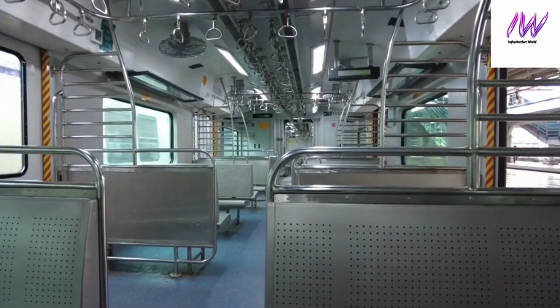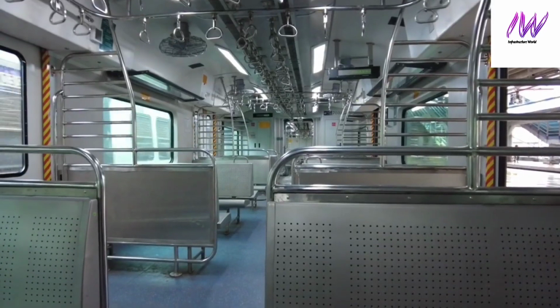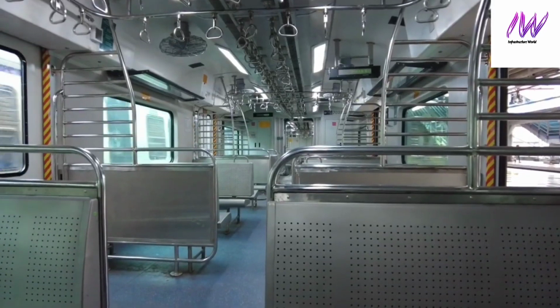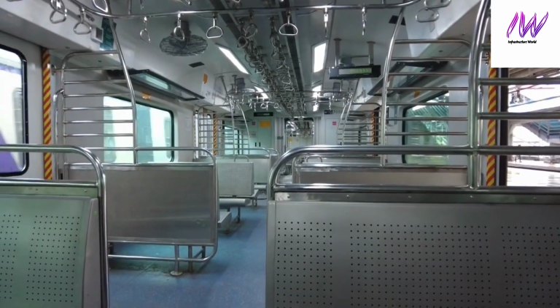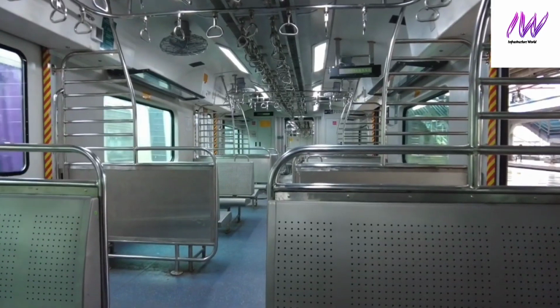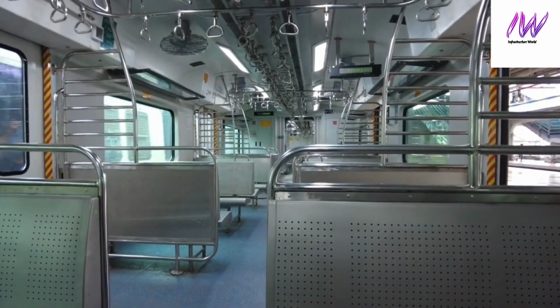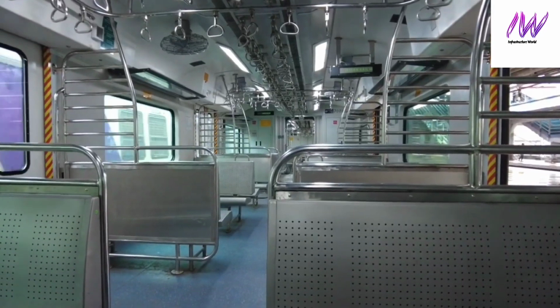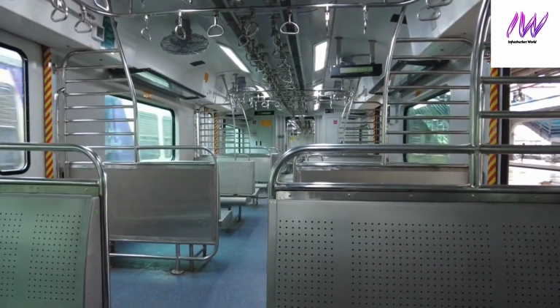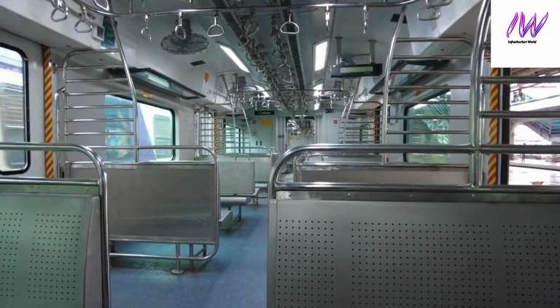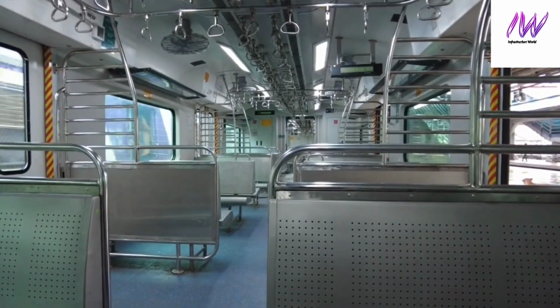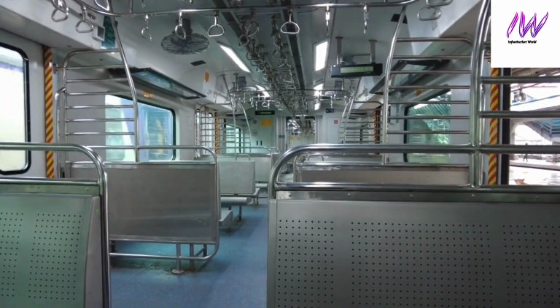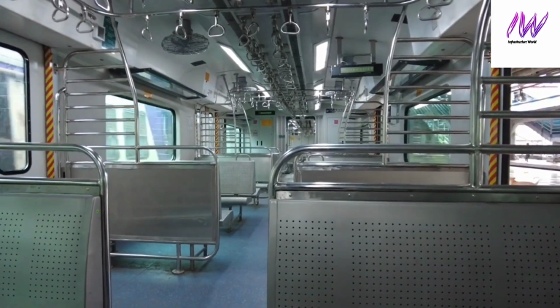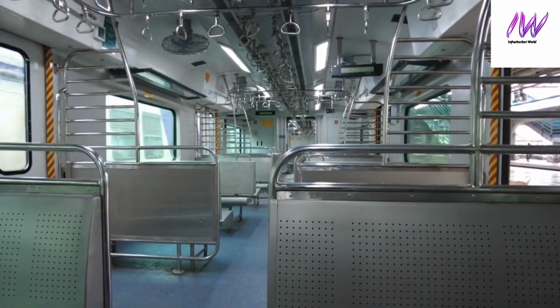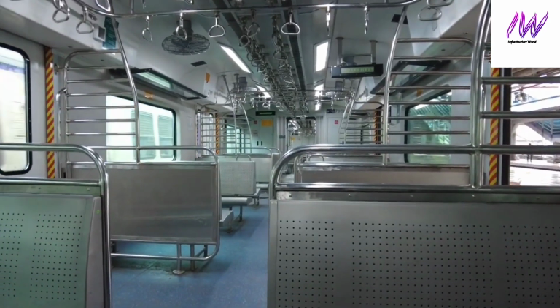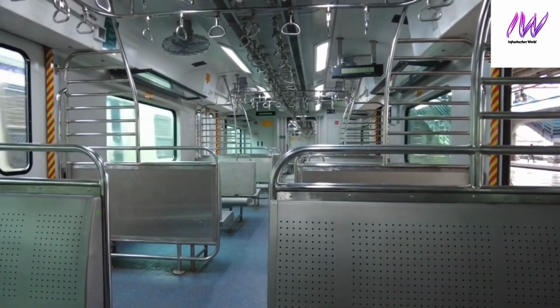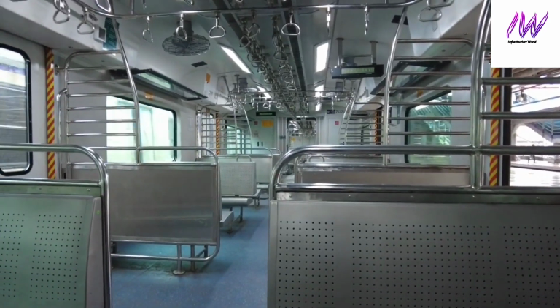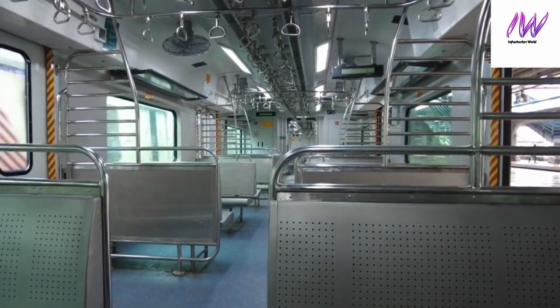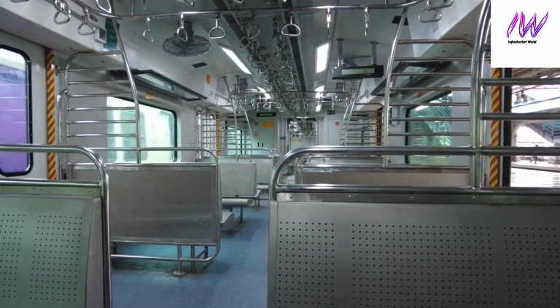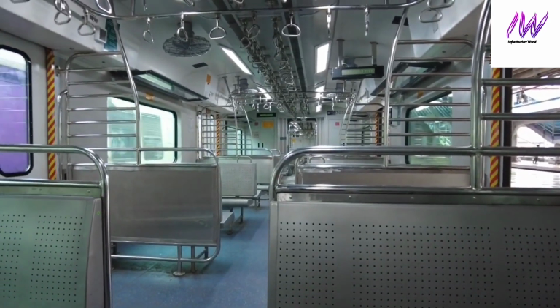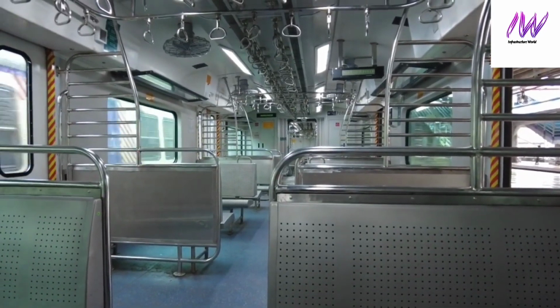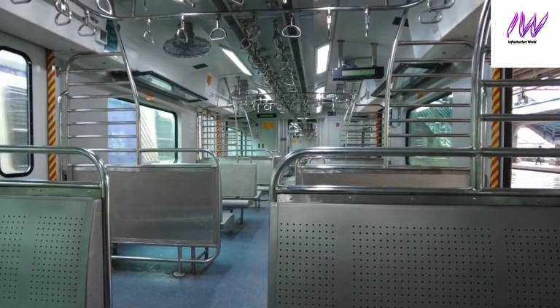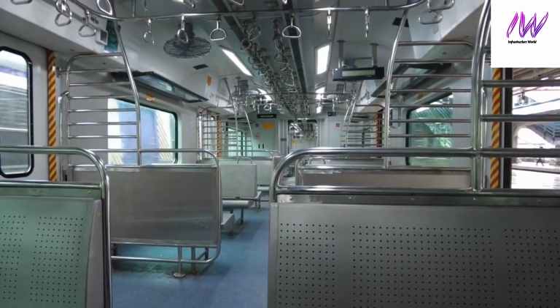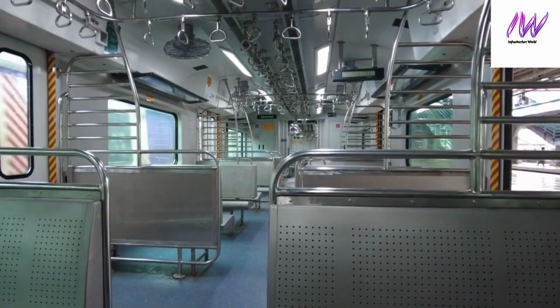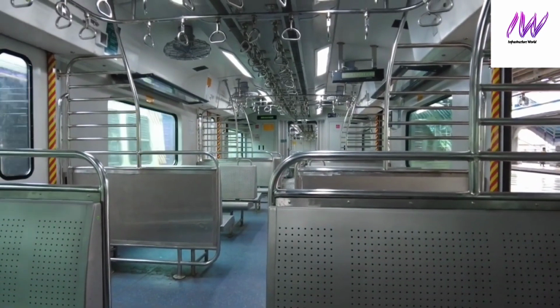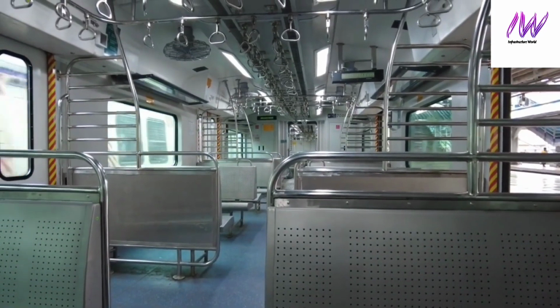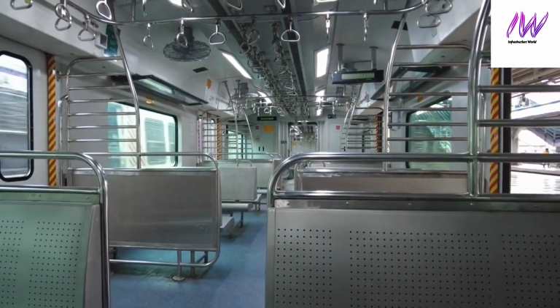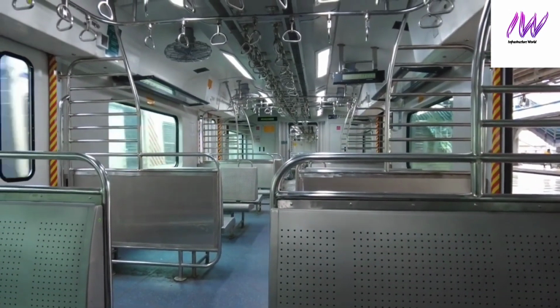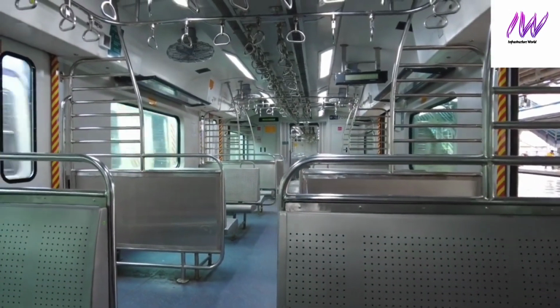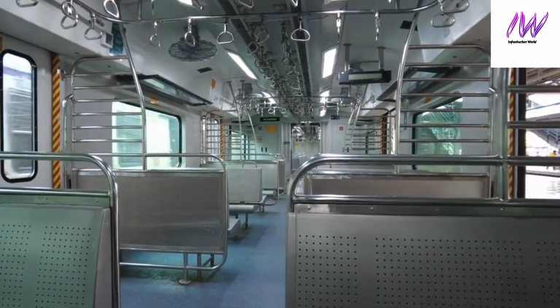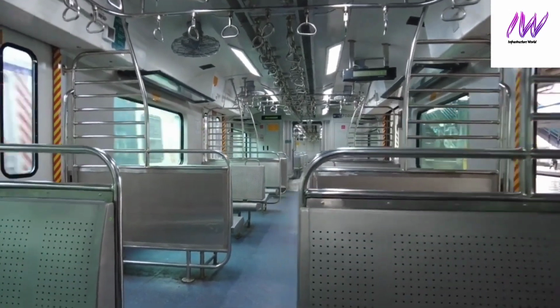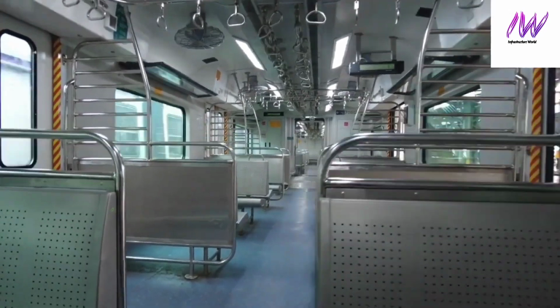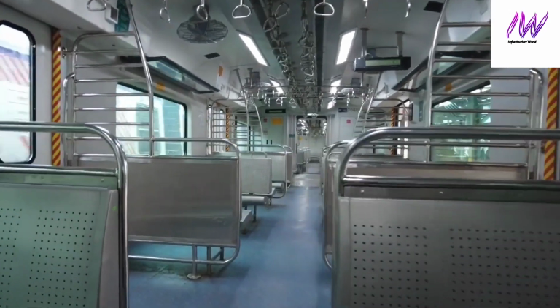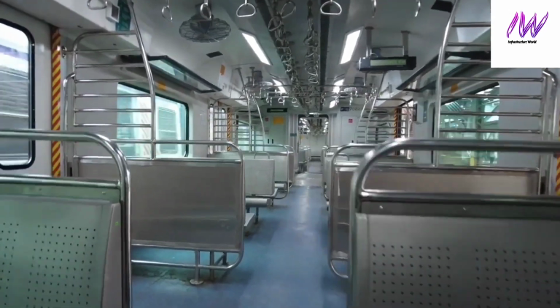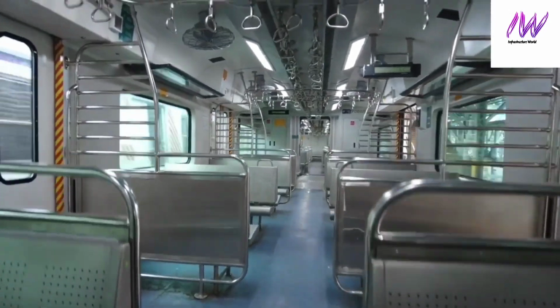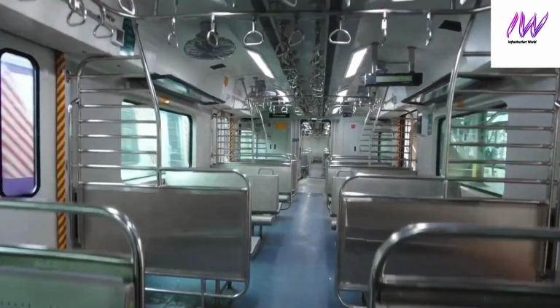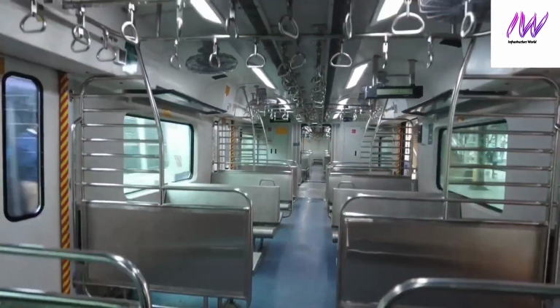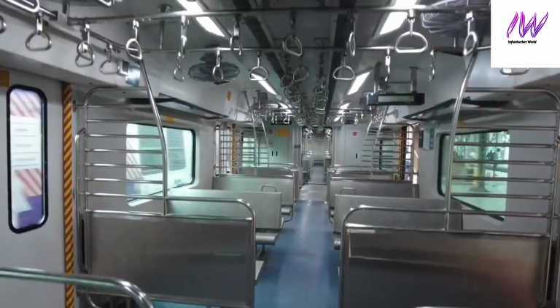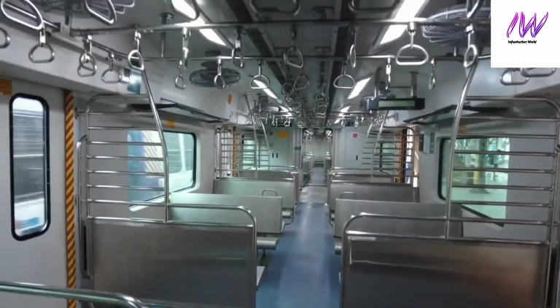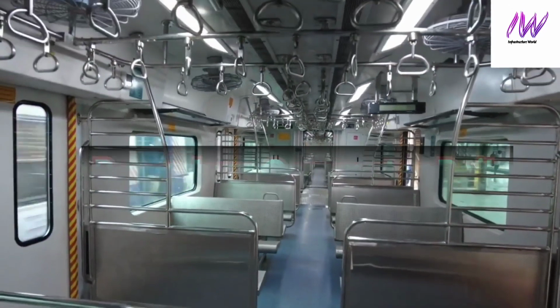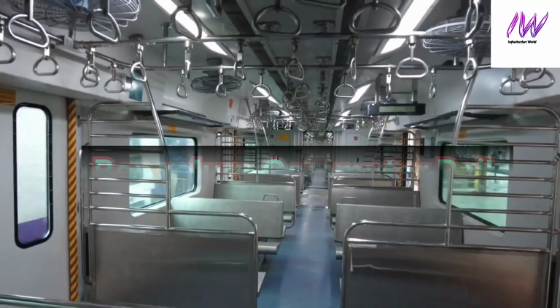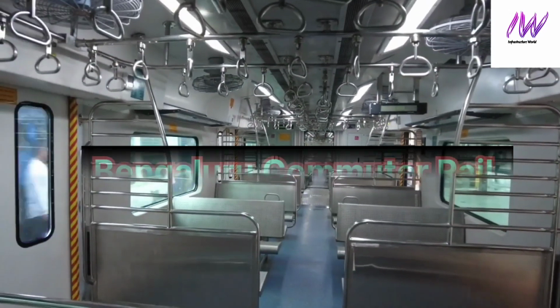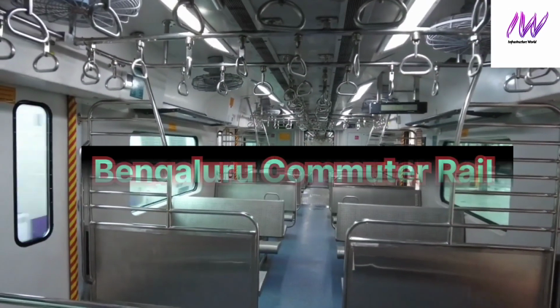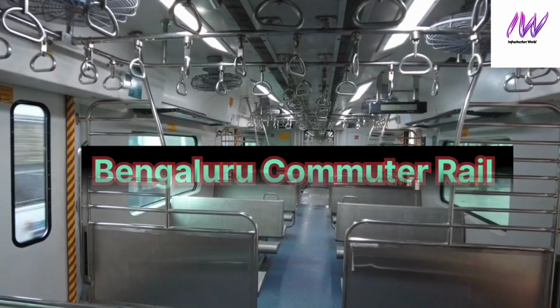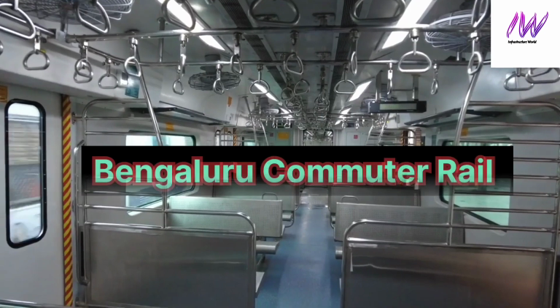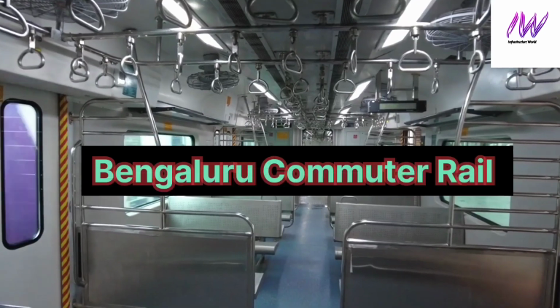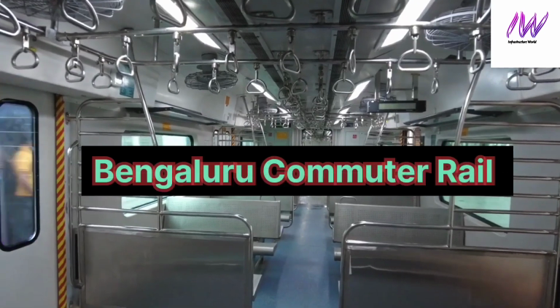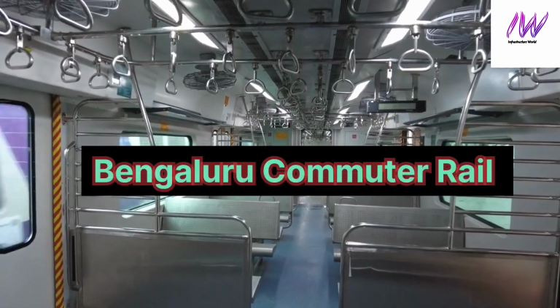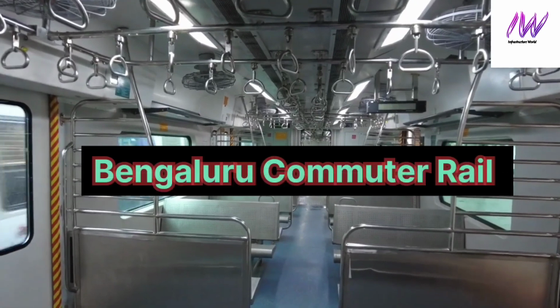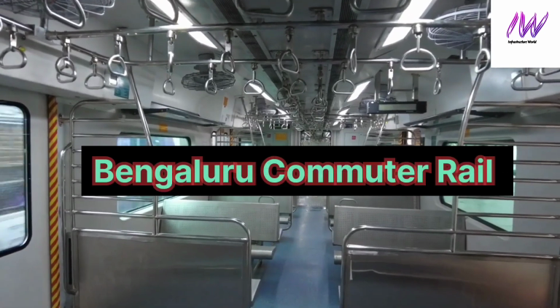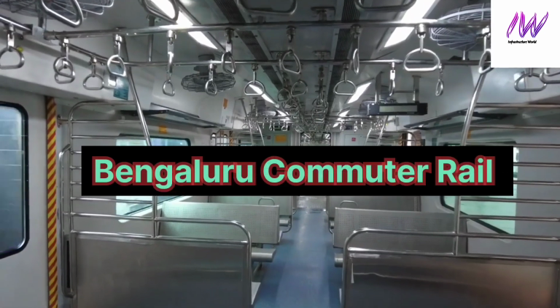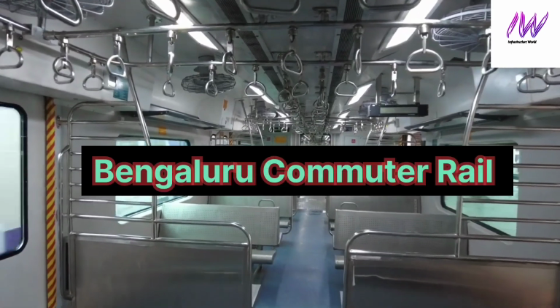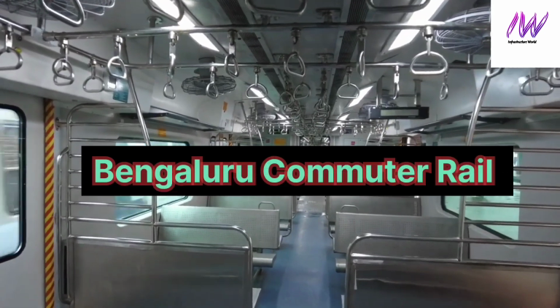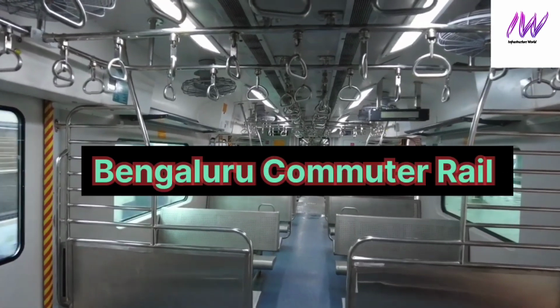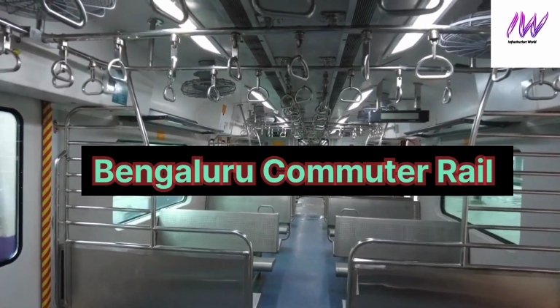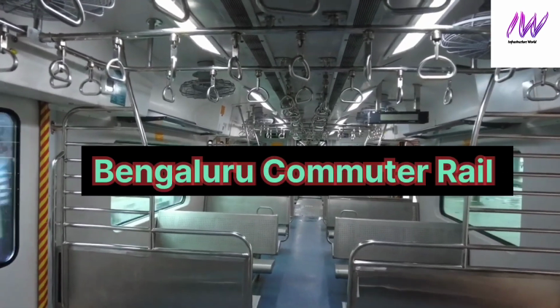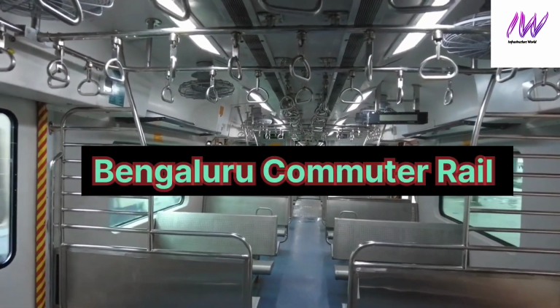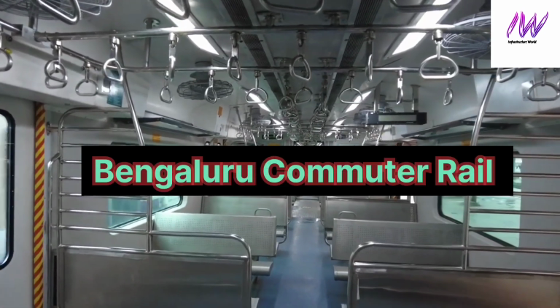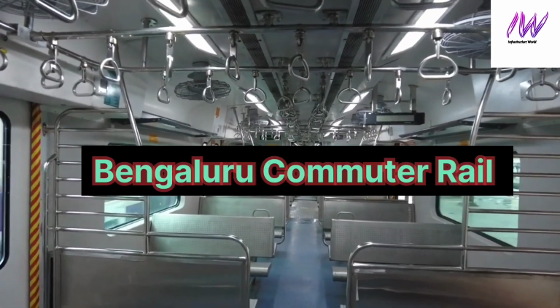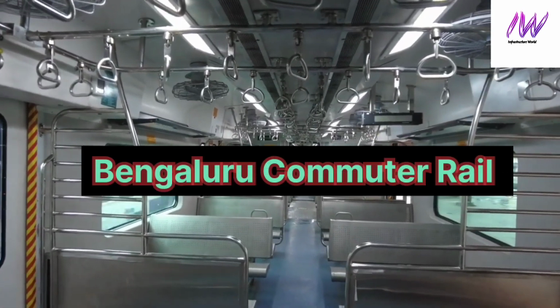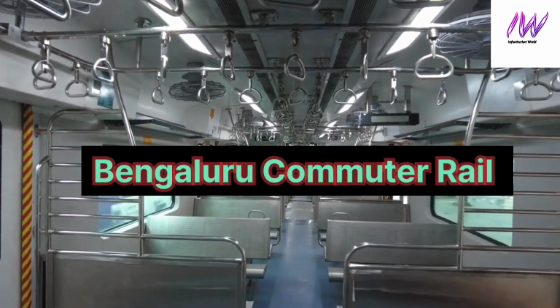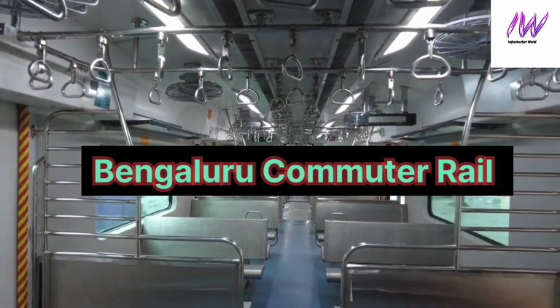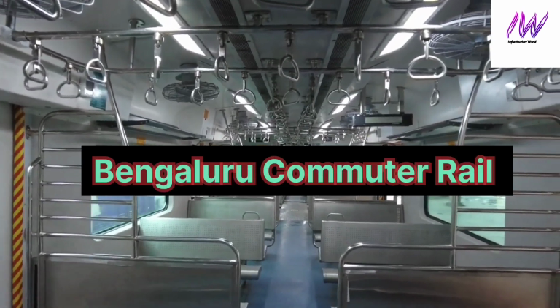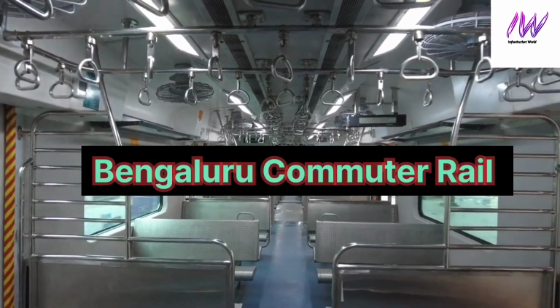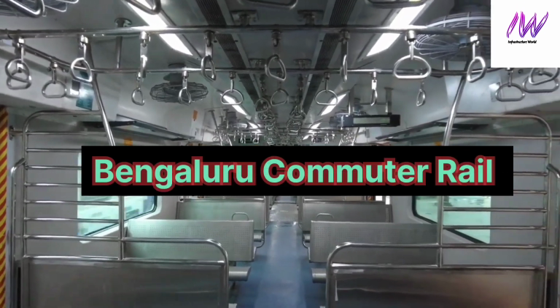Namaste and welcome to my channel. The topic of this video is Bengaluru Commuter Rail, or the Bengaluru Suburban Rail.